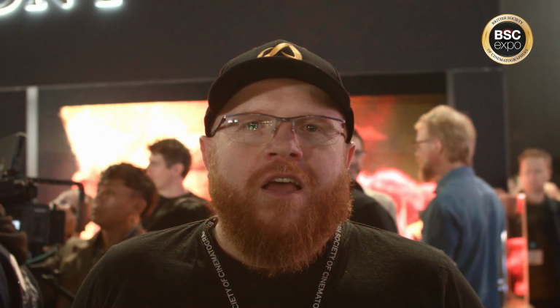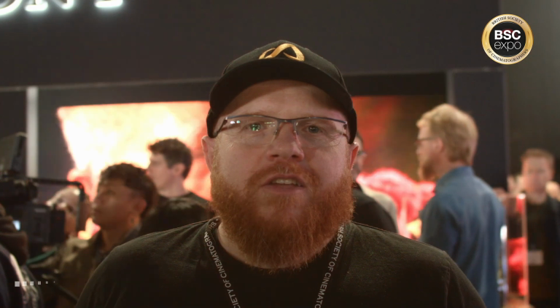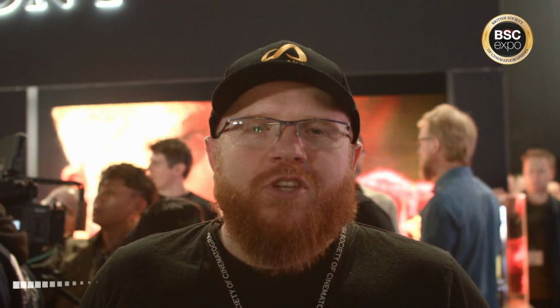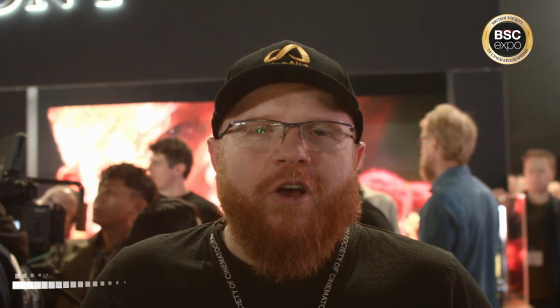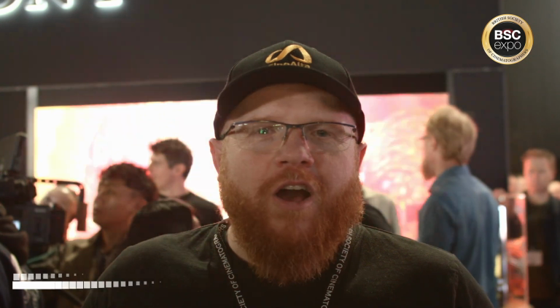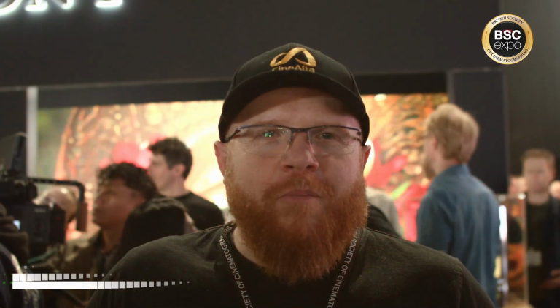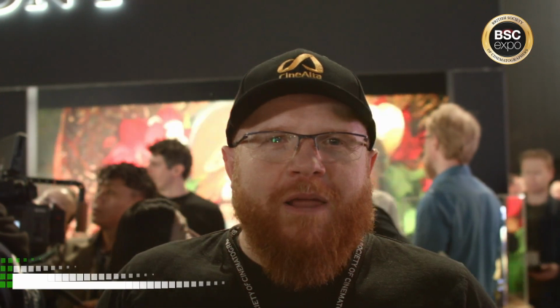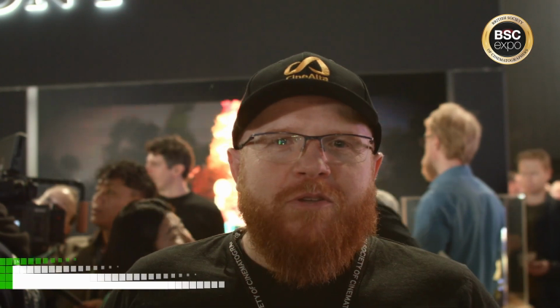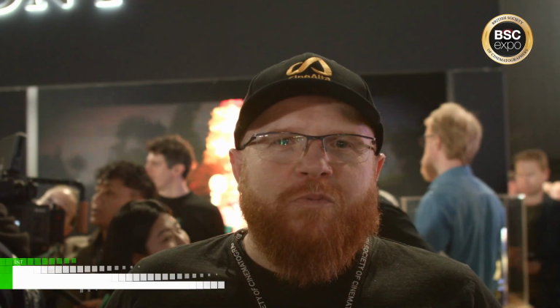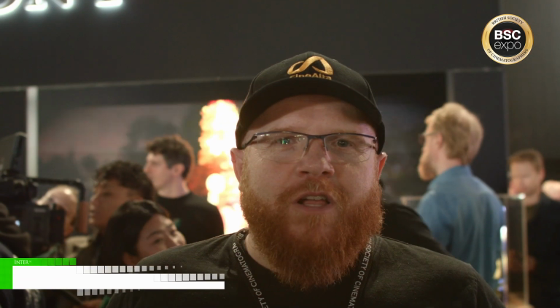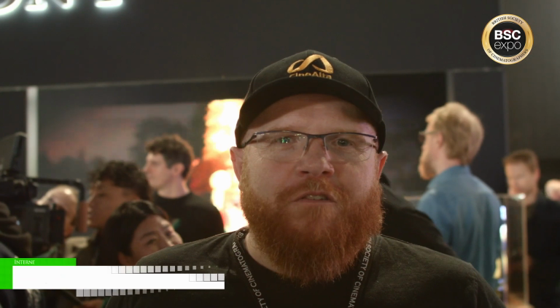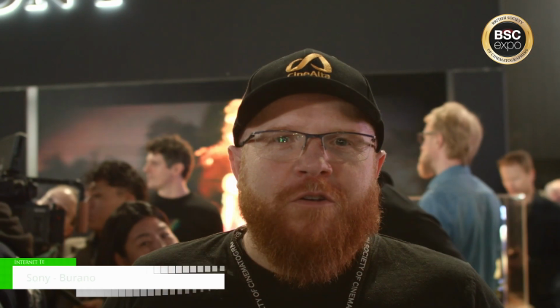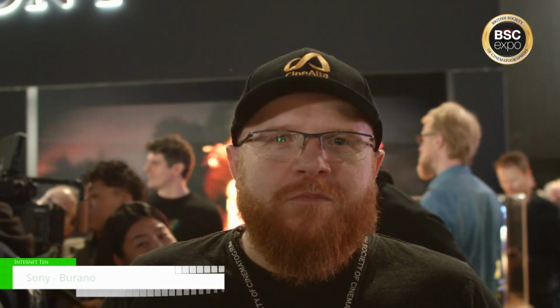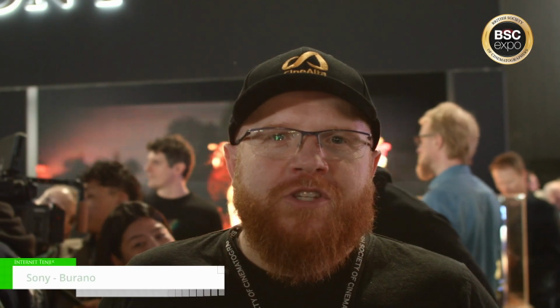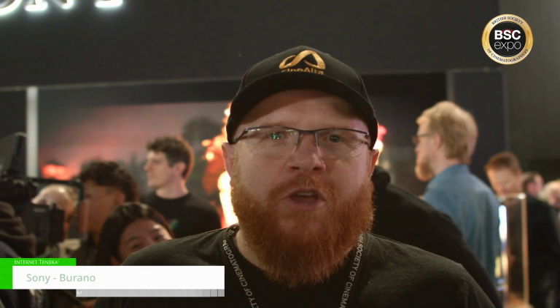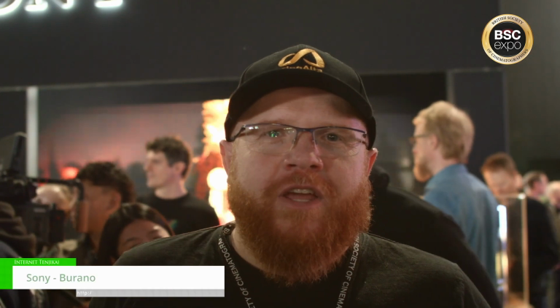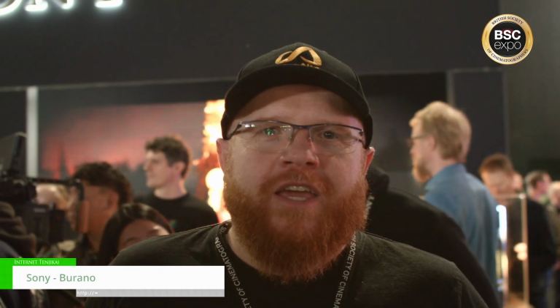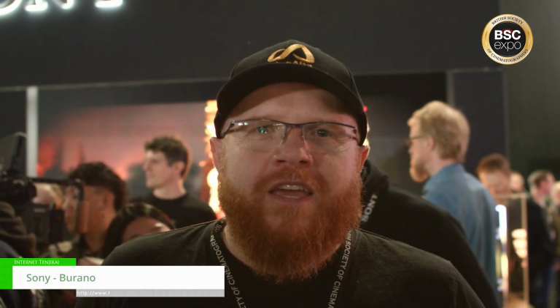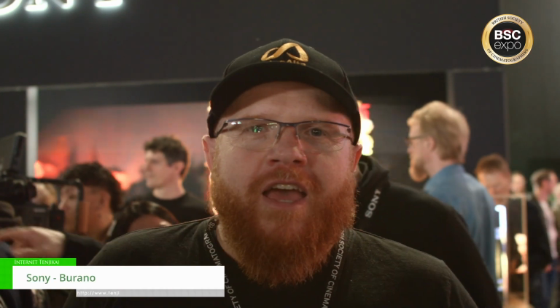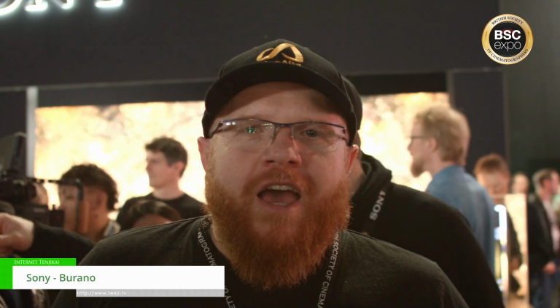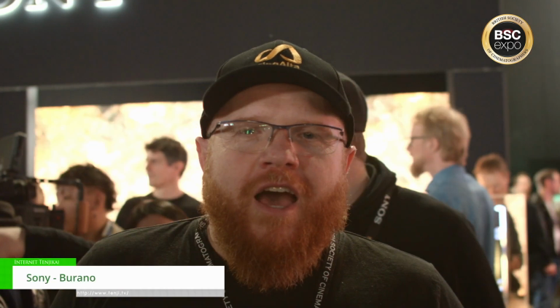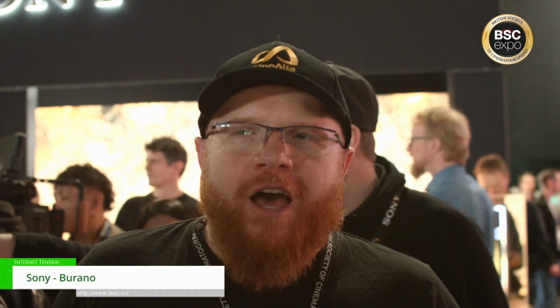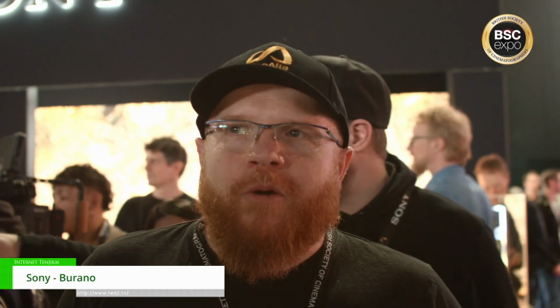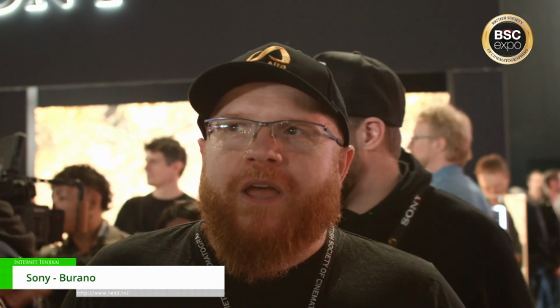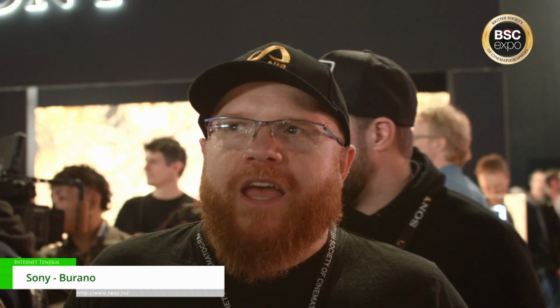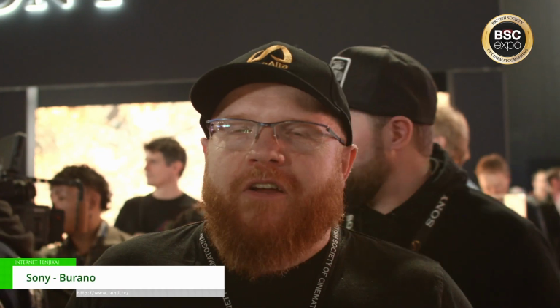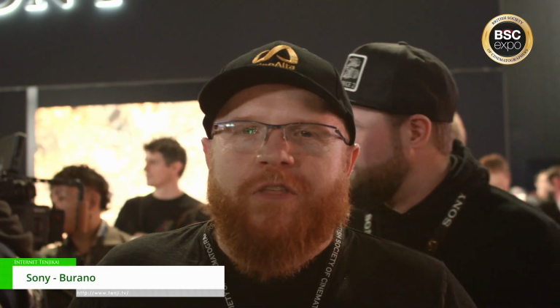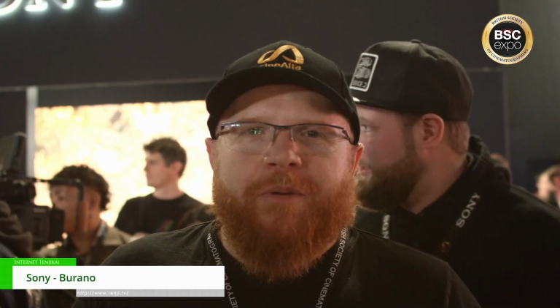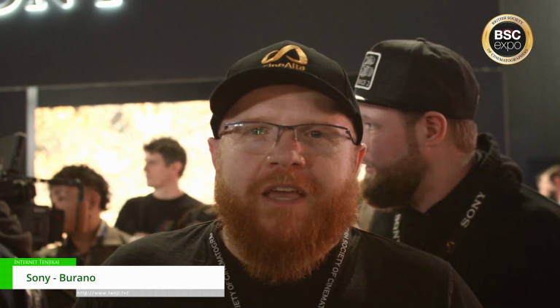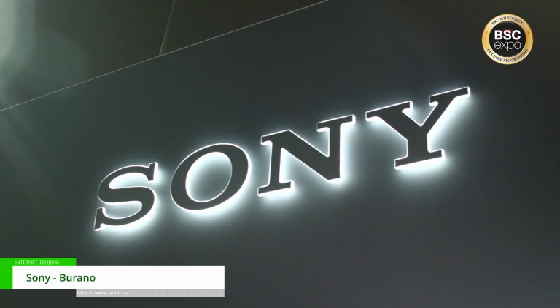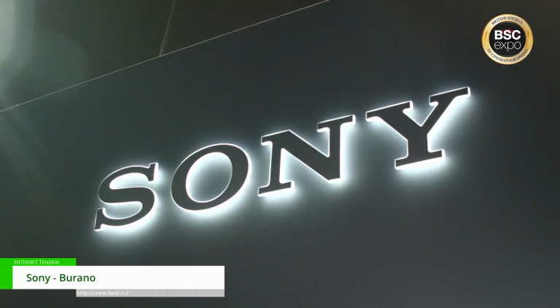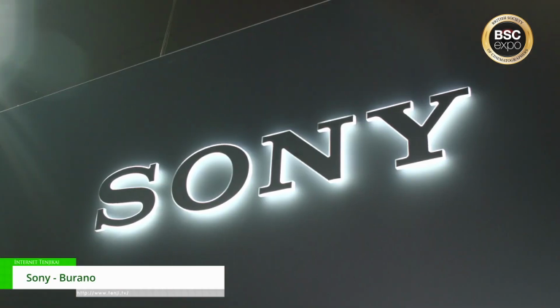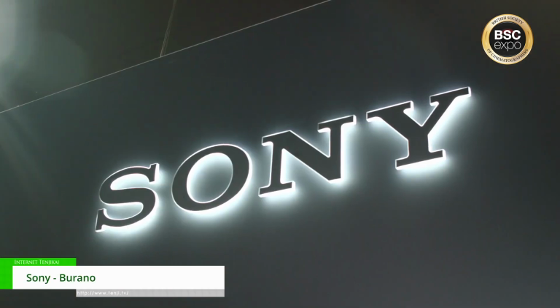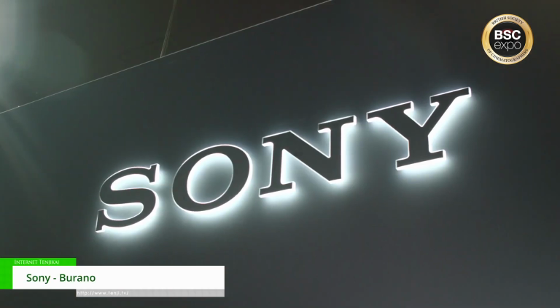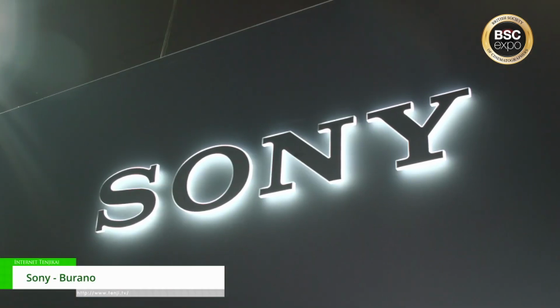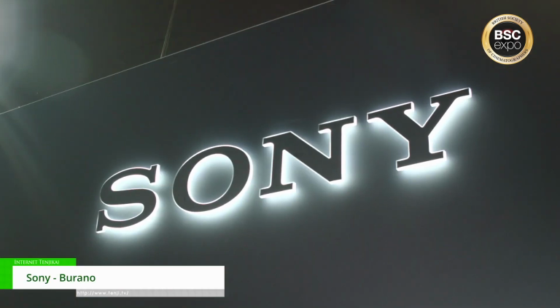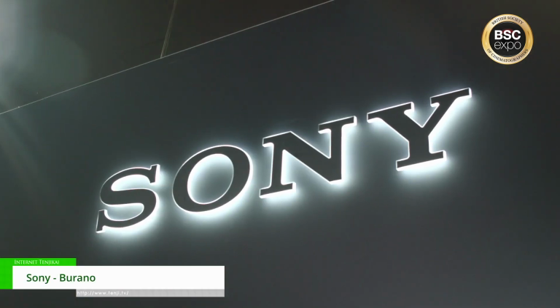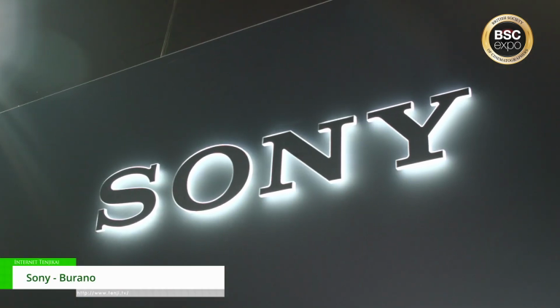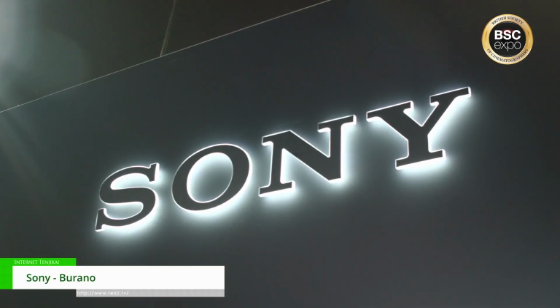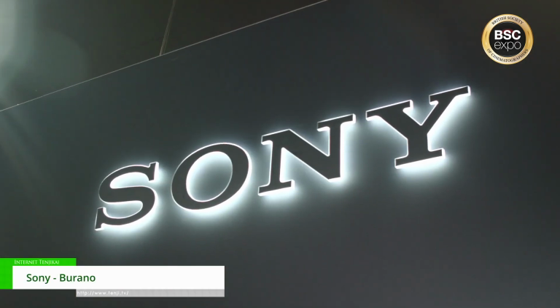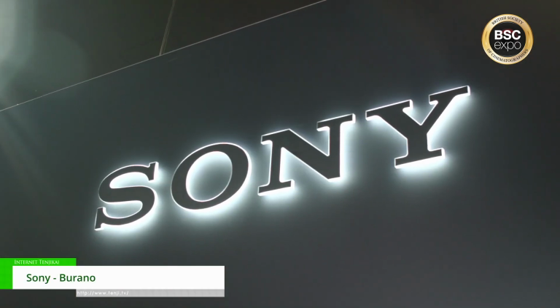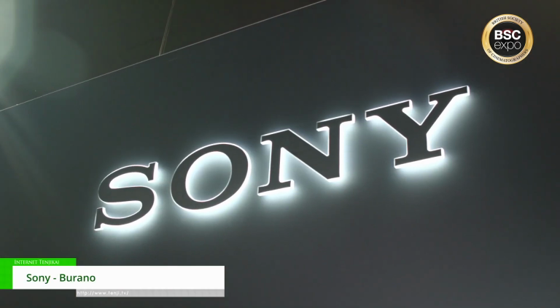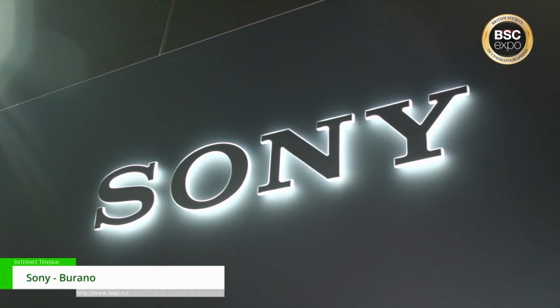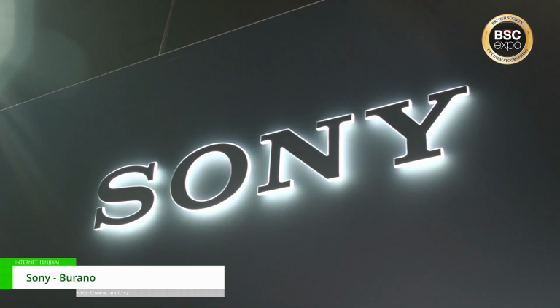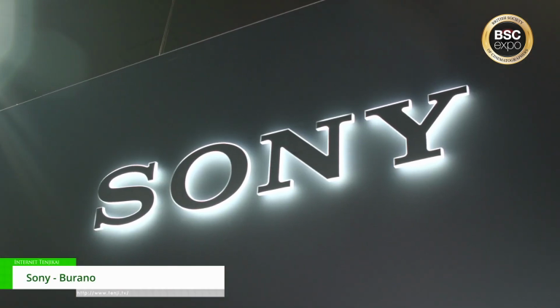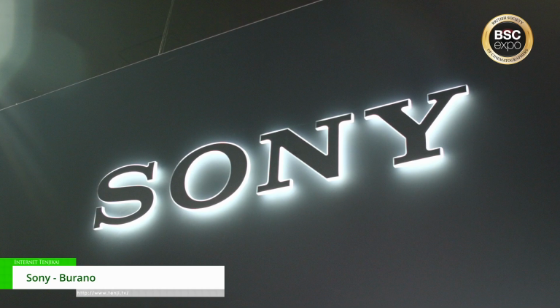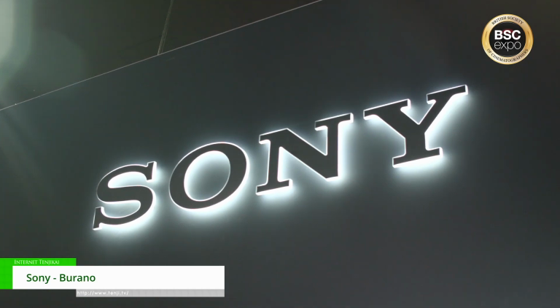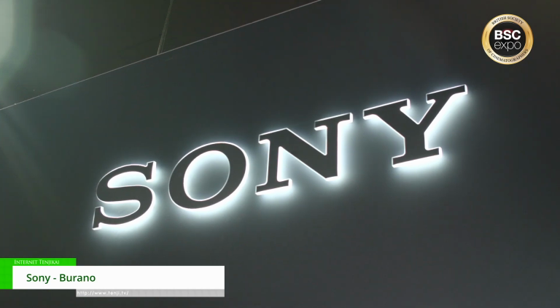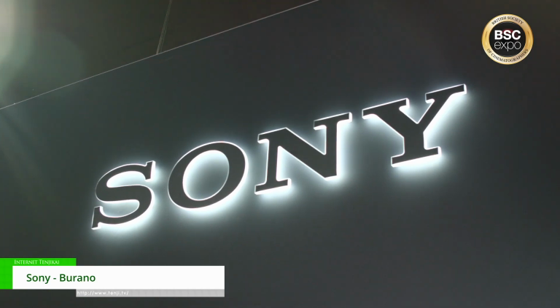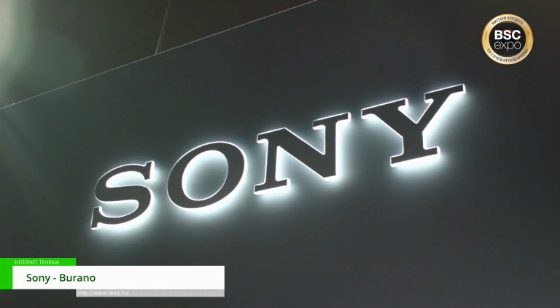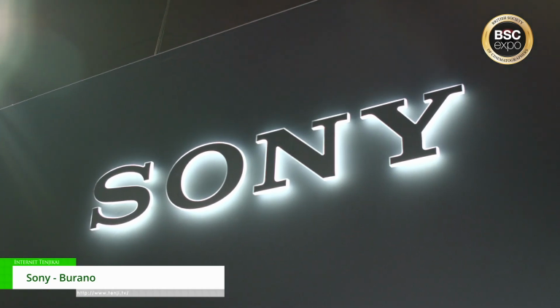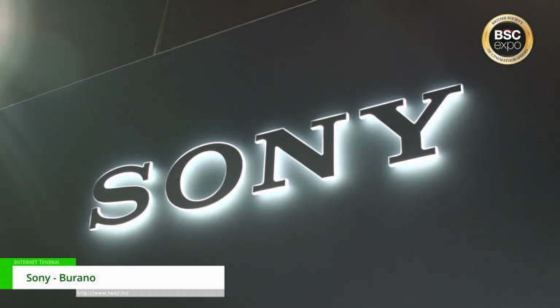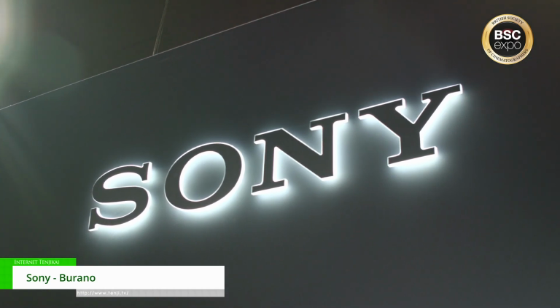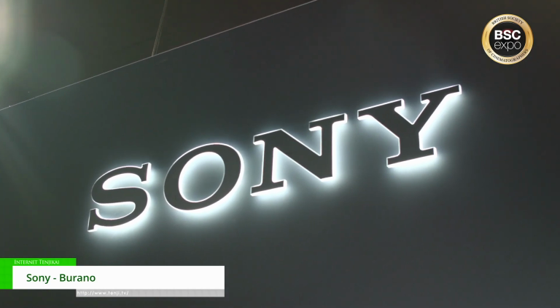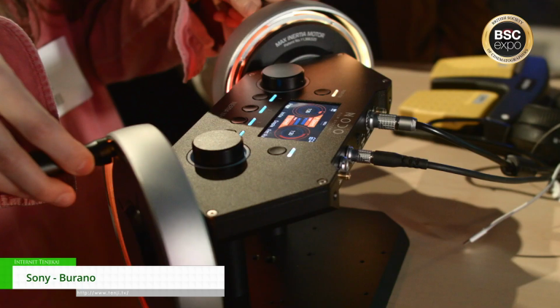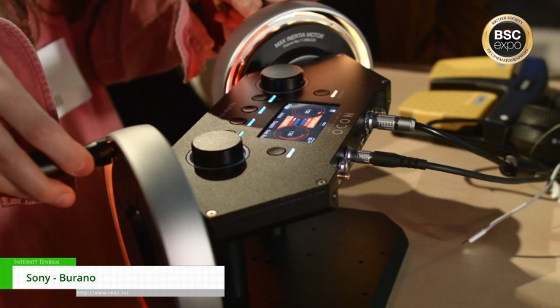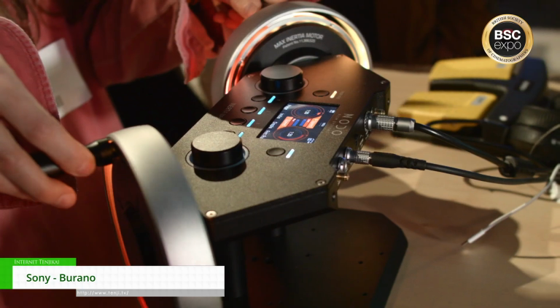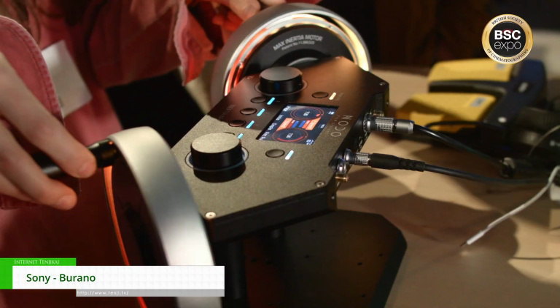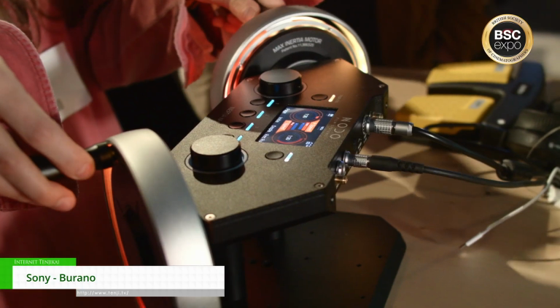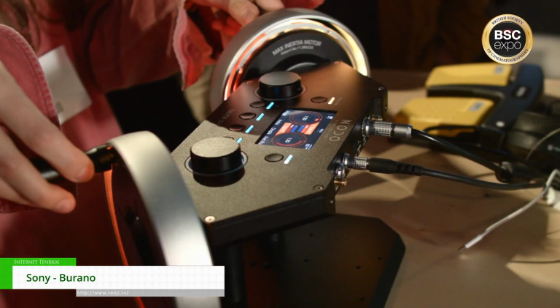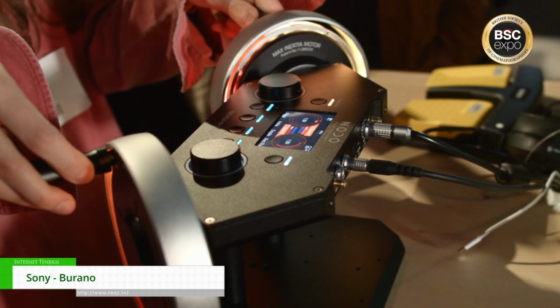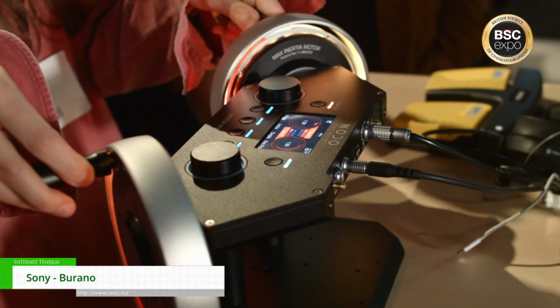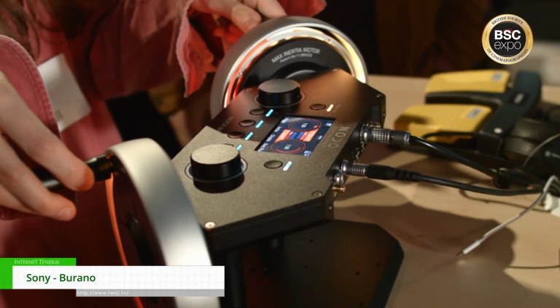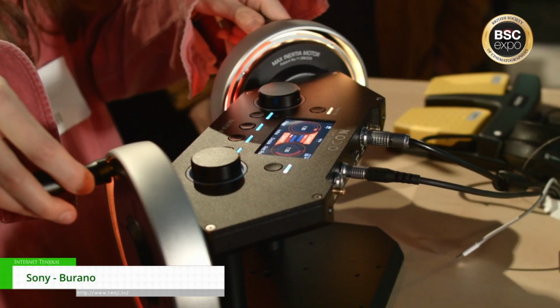Hi, my name is Will from Sony. We're here at the BSC show, and we have a multitude of things in our booth this year.